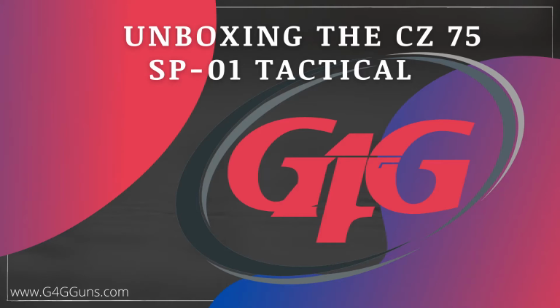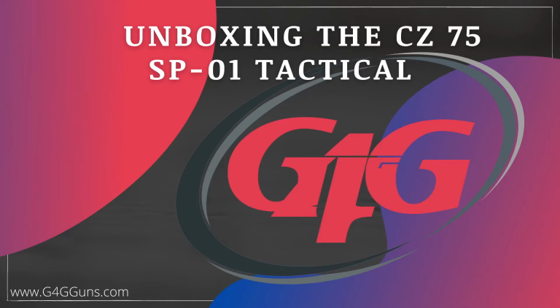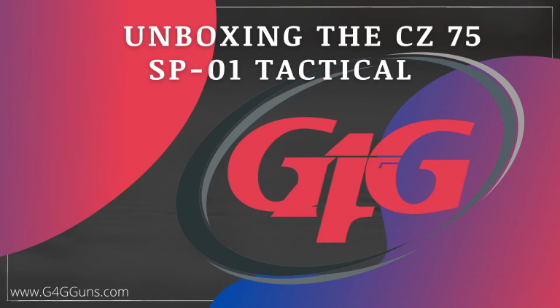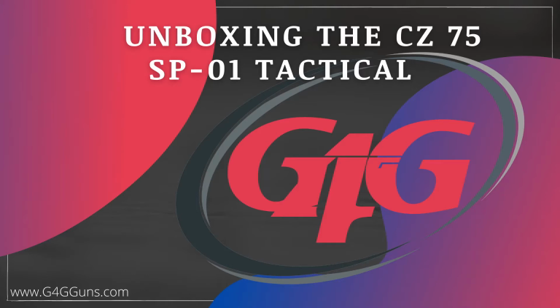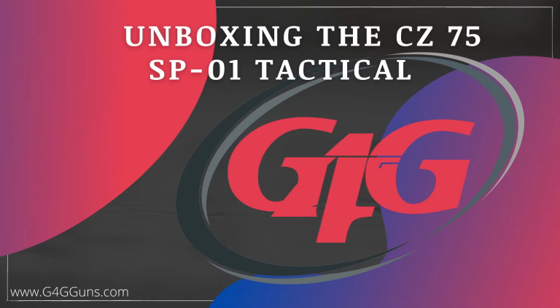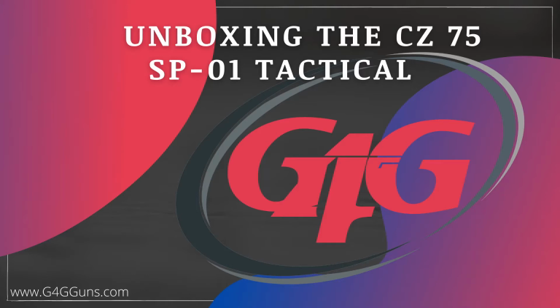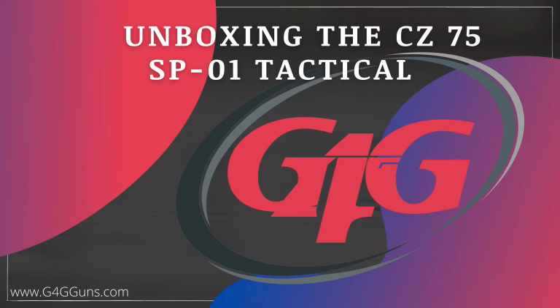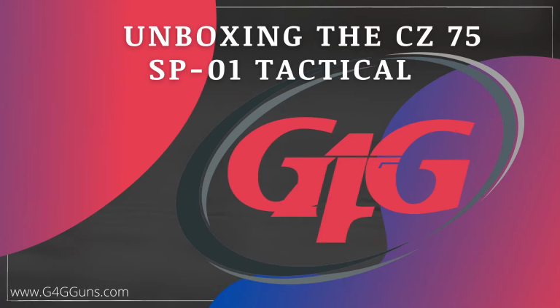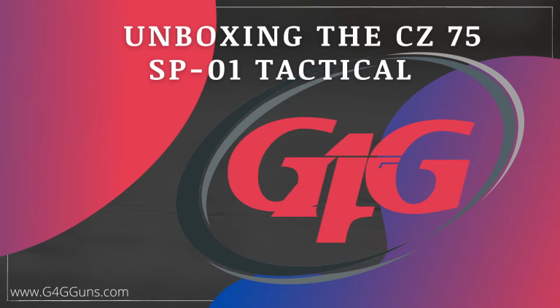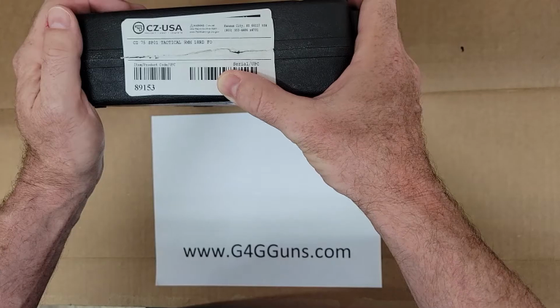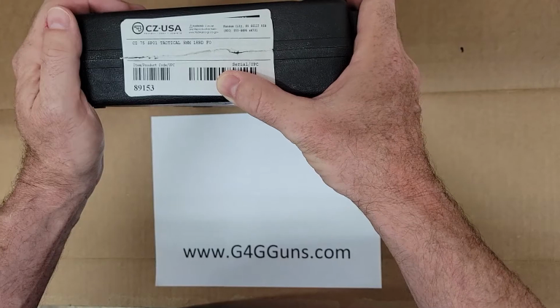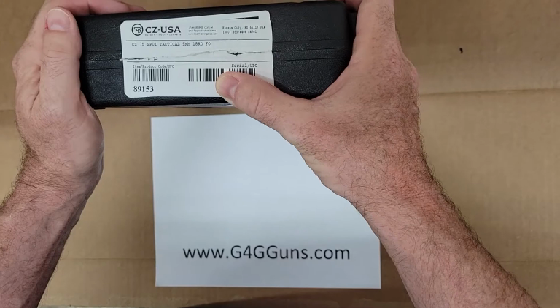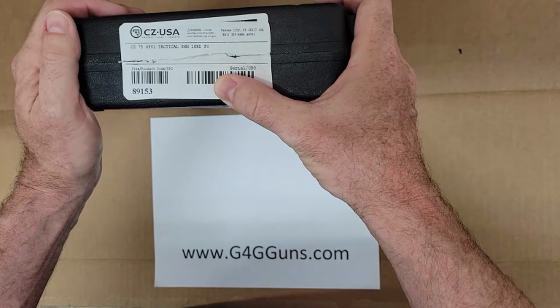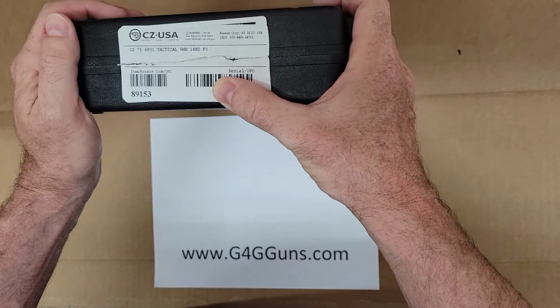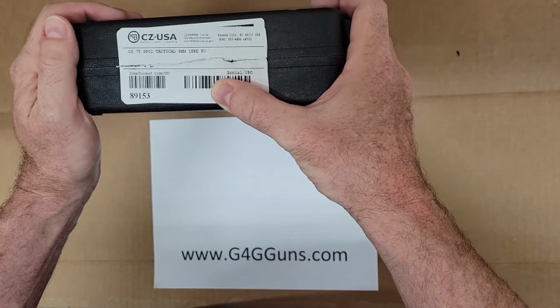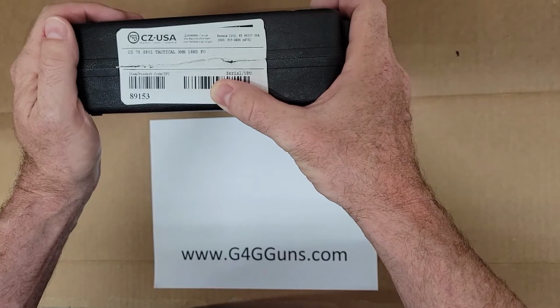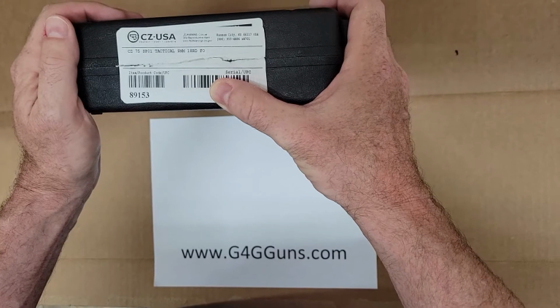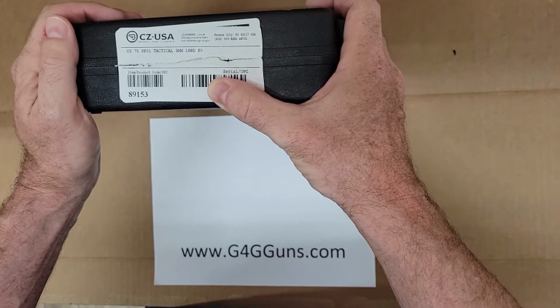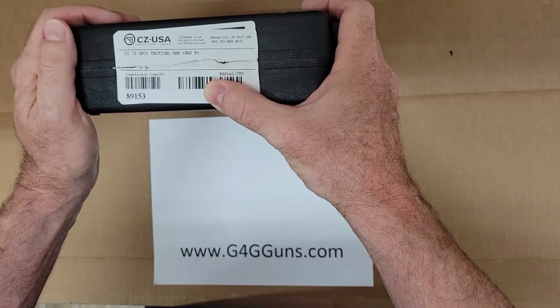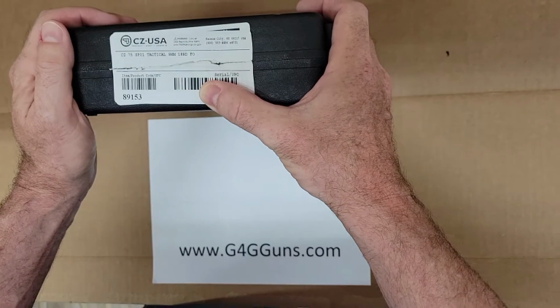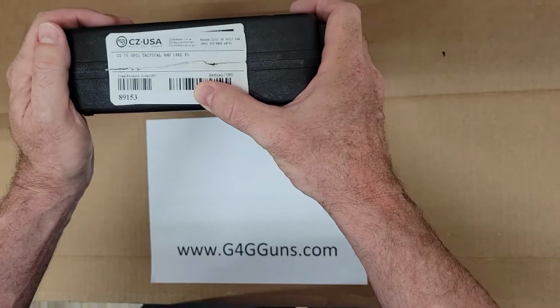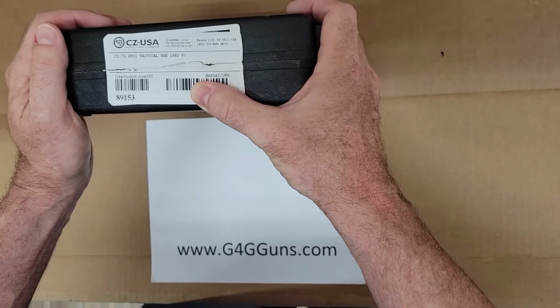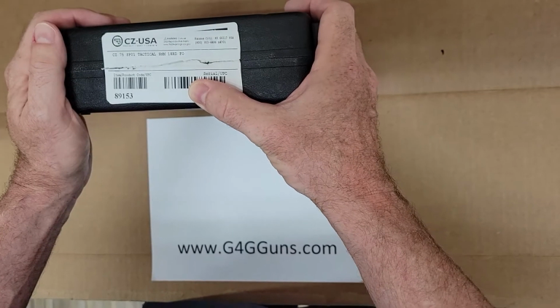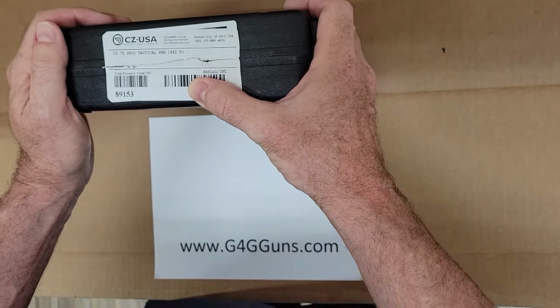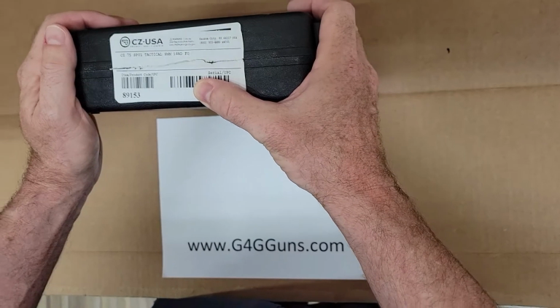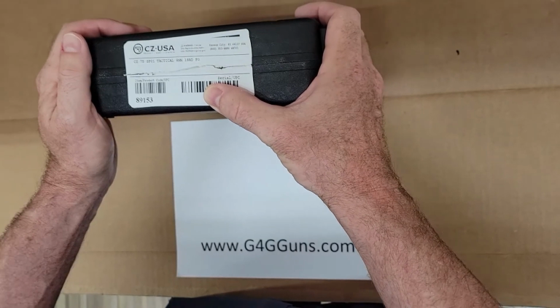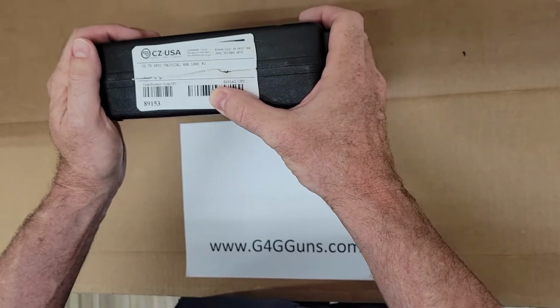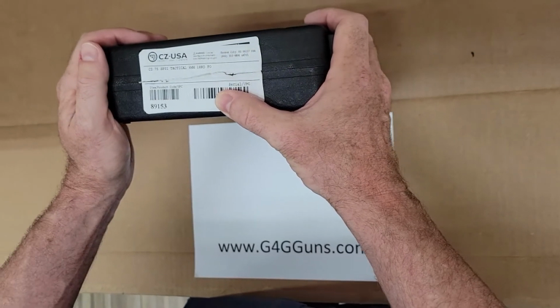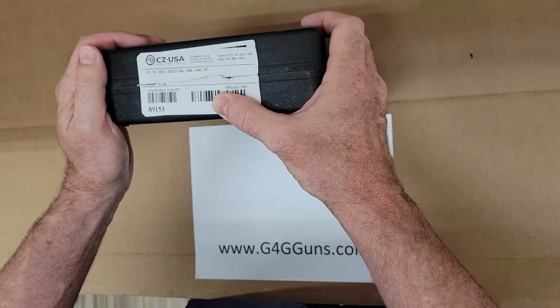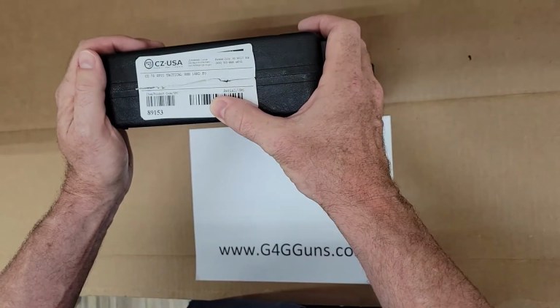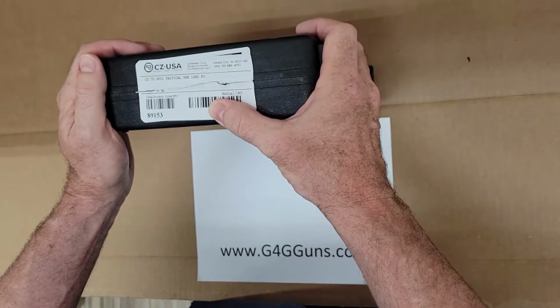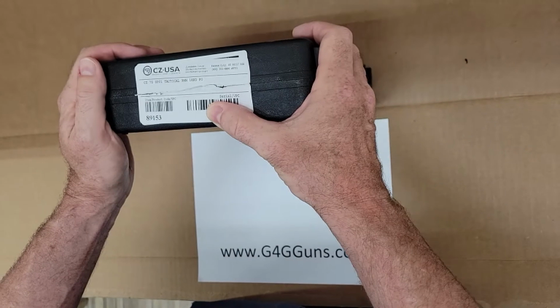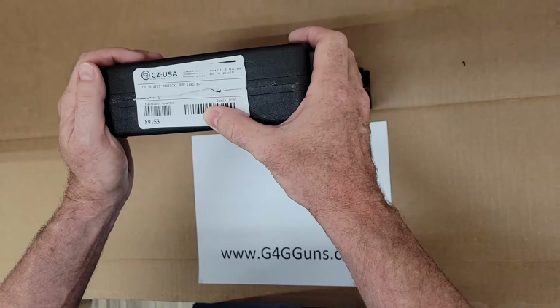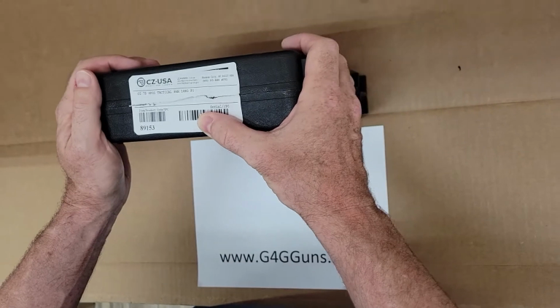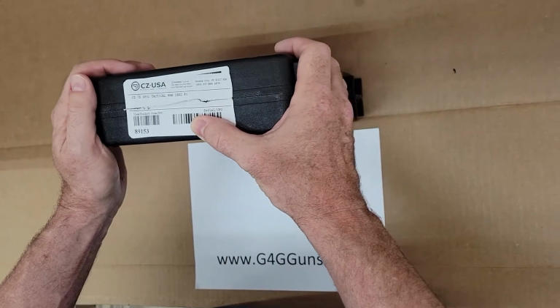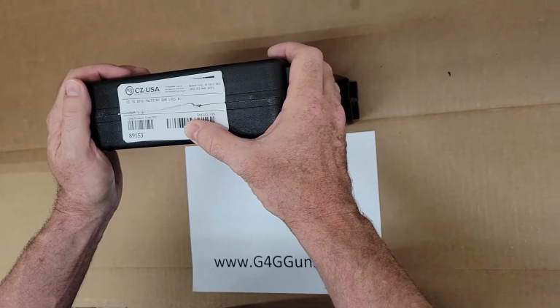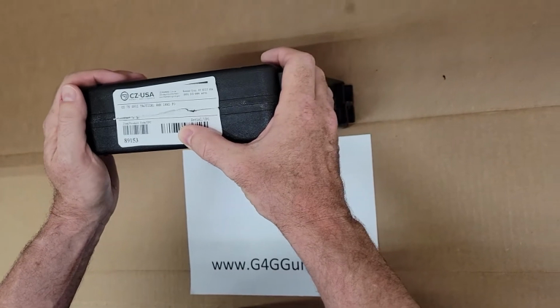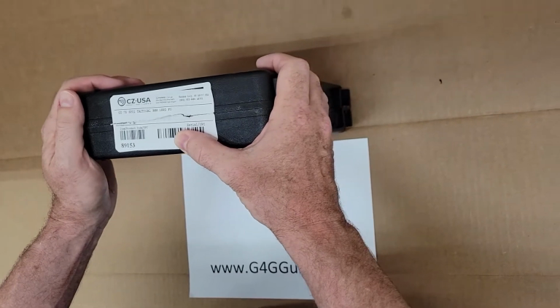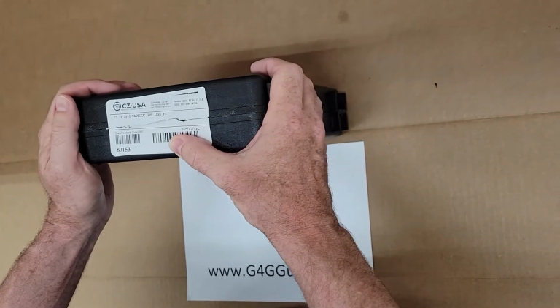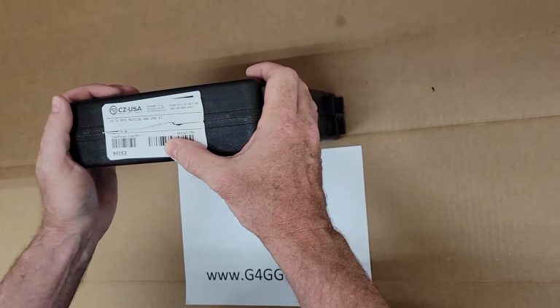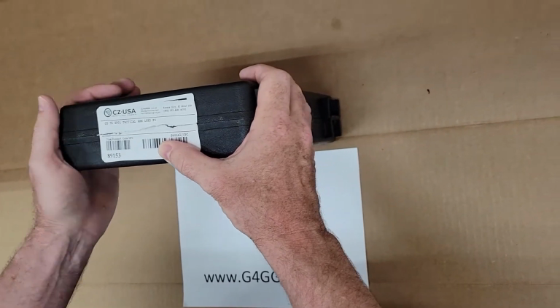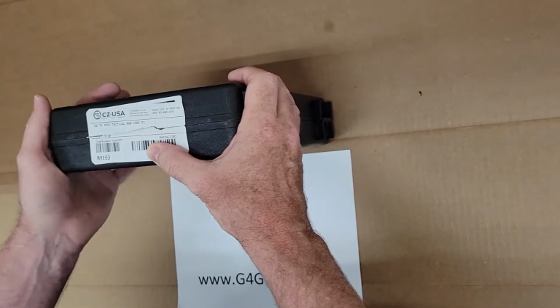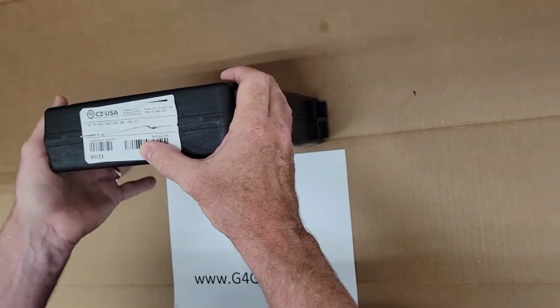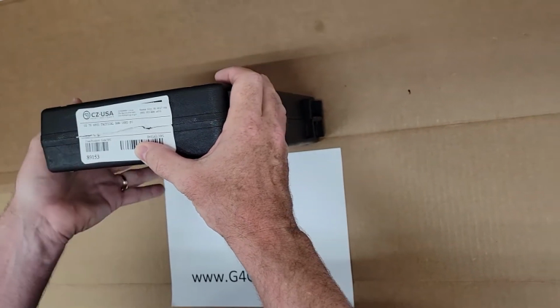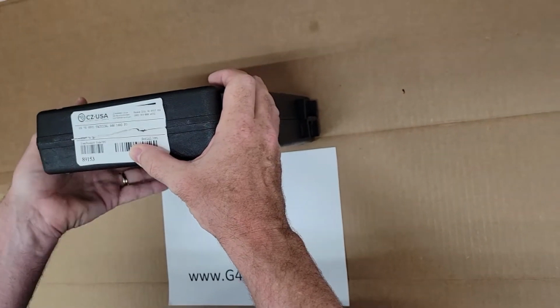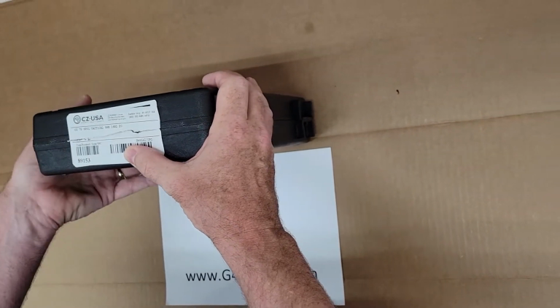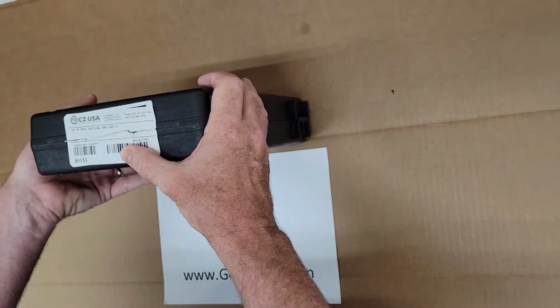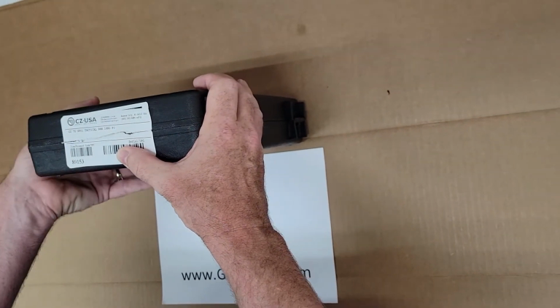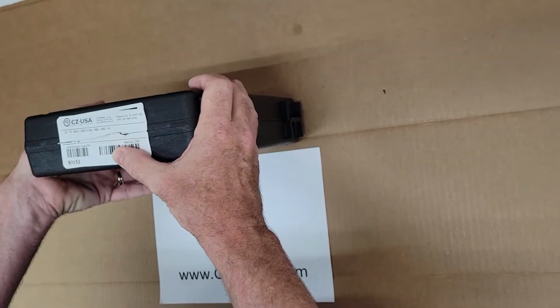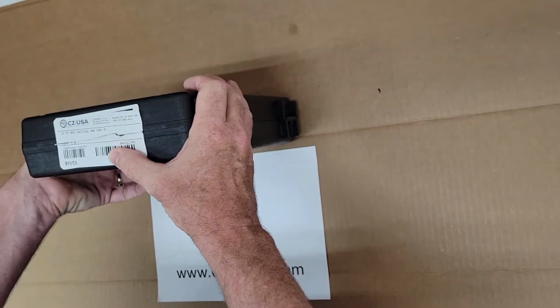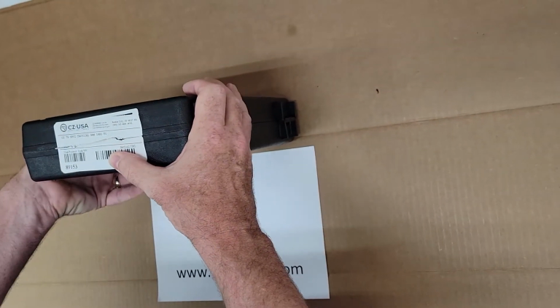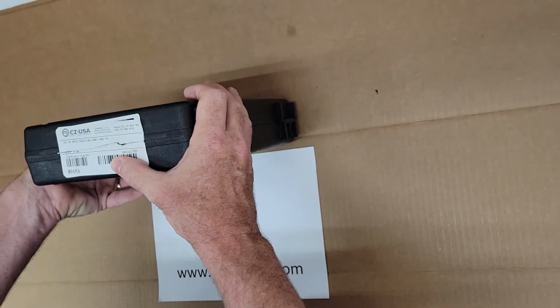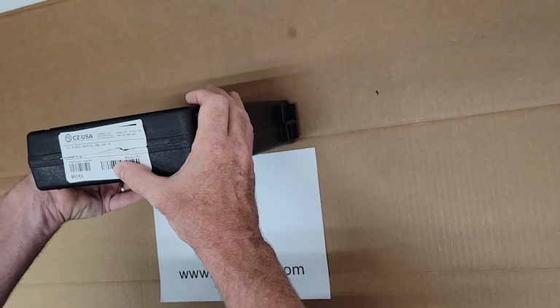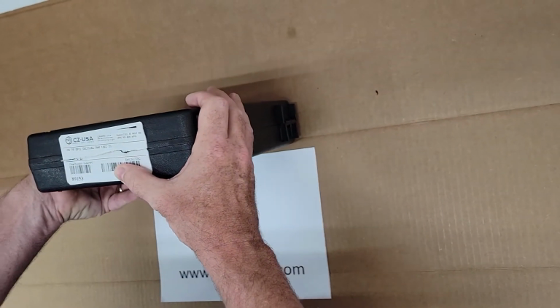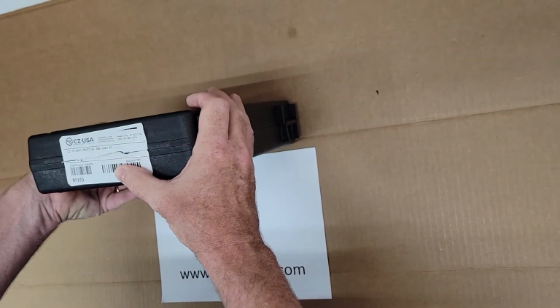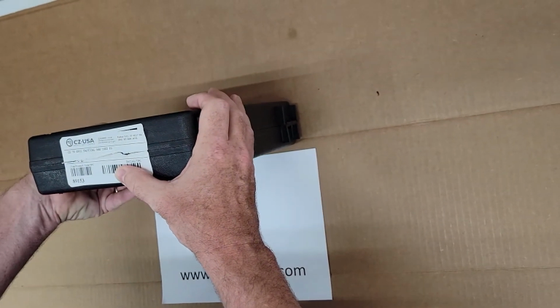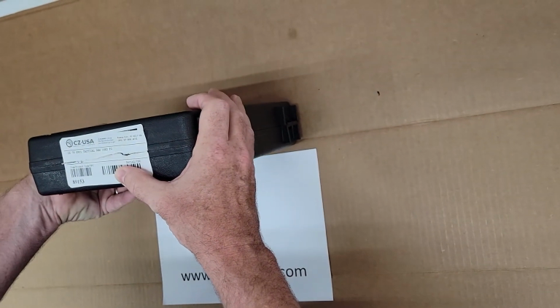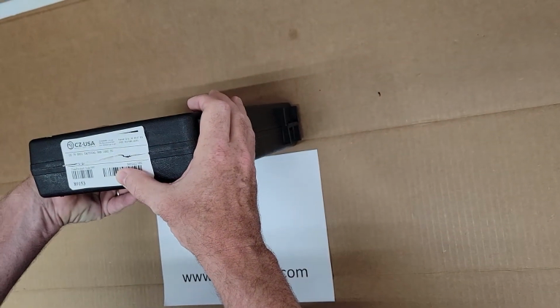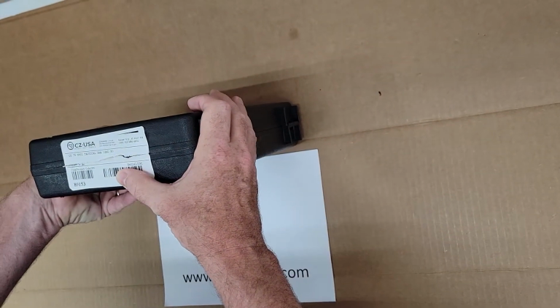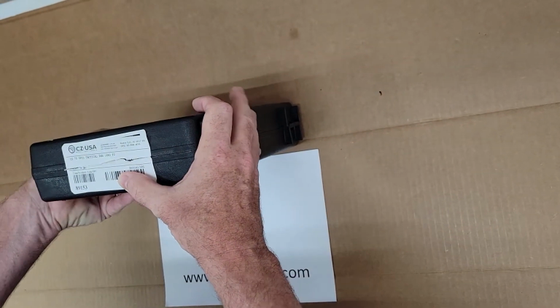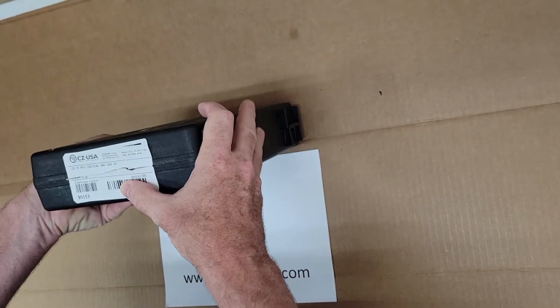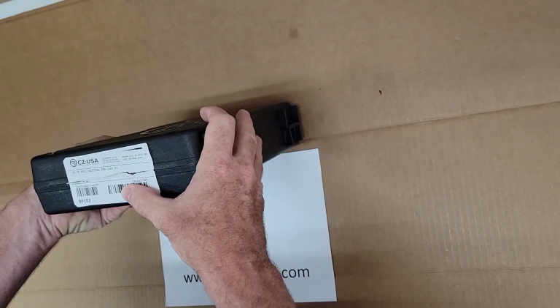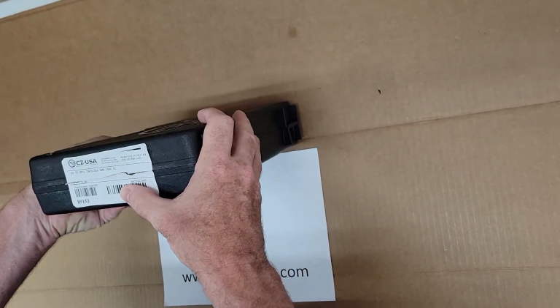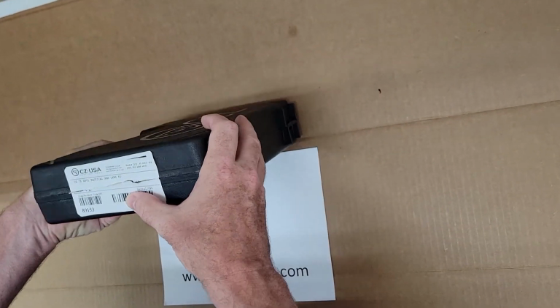Mr. G-Guns here, unboxing the CZ-75 SP-01 Tactical in 9mm.